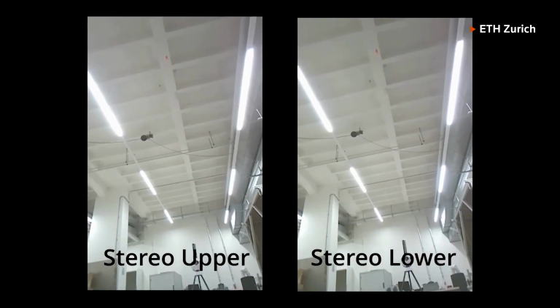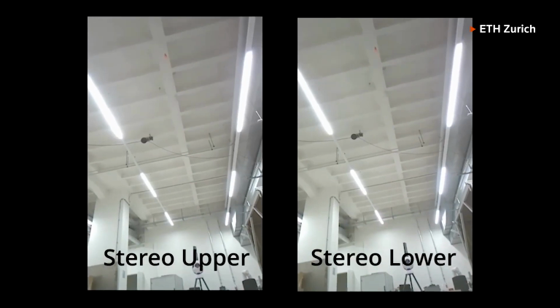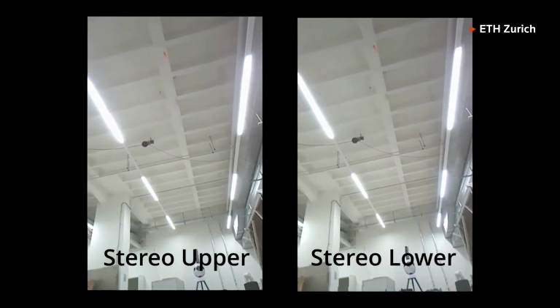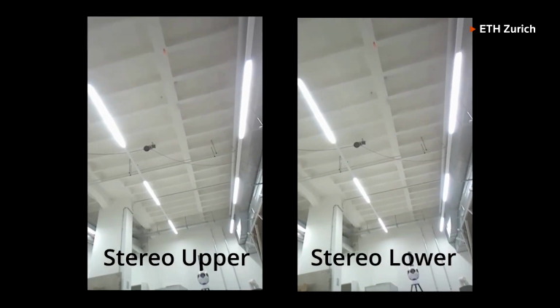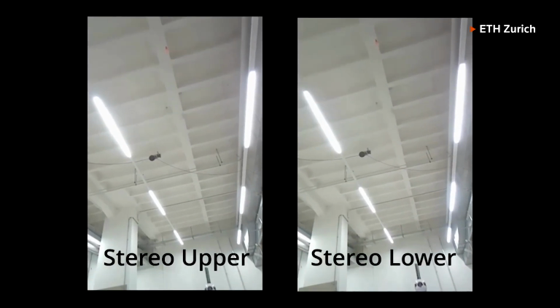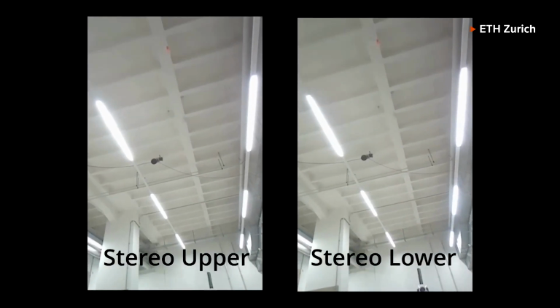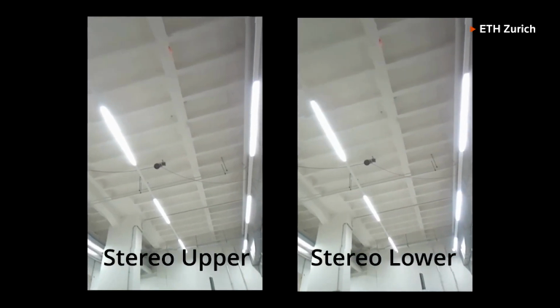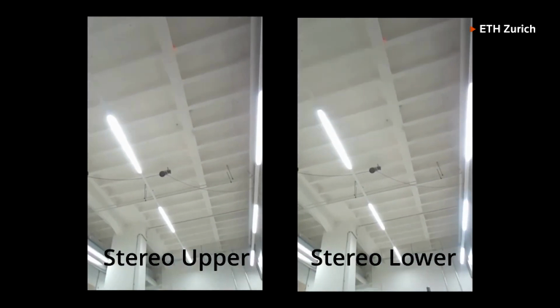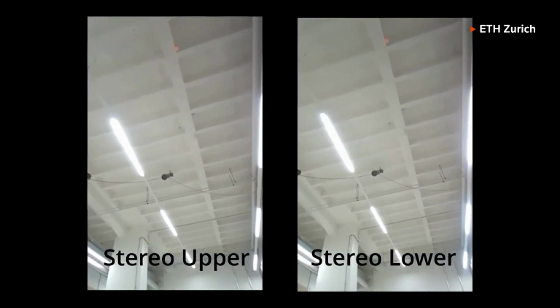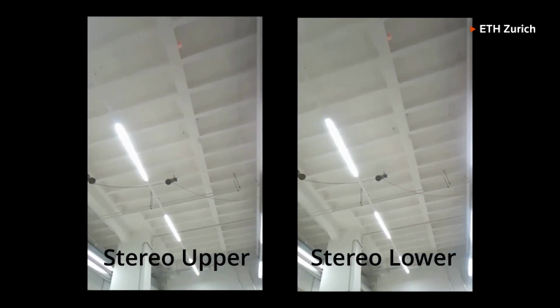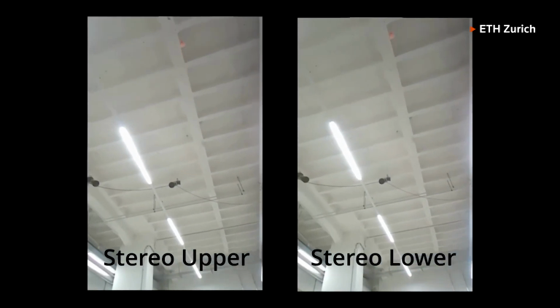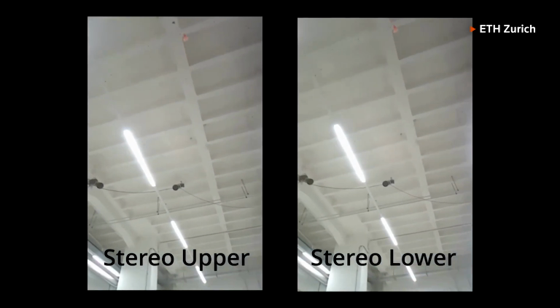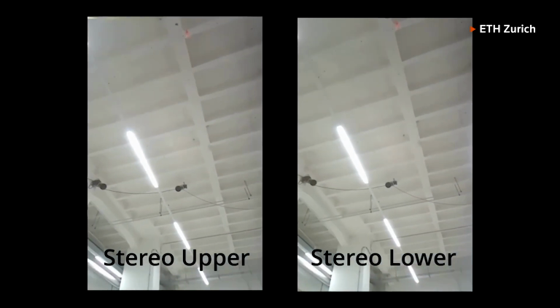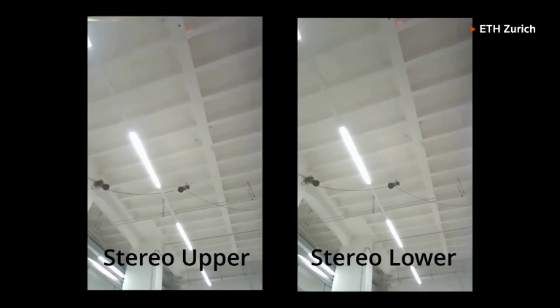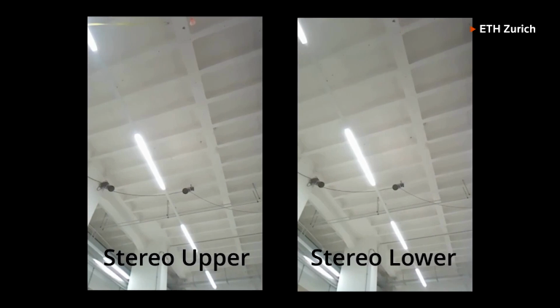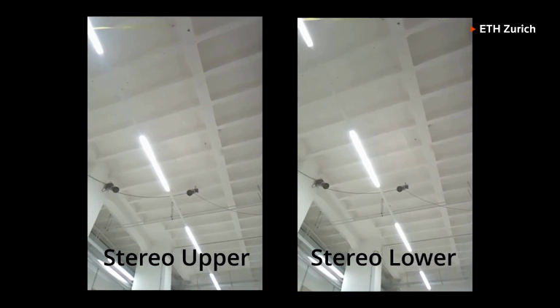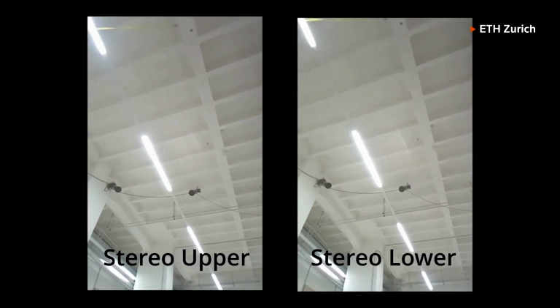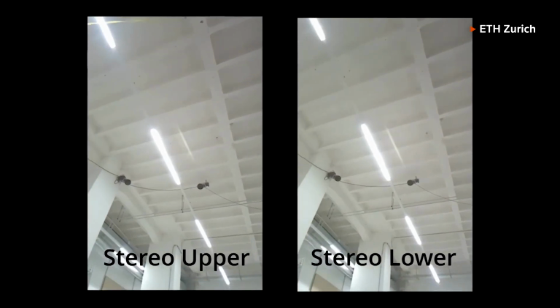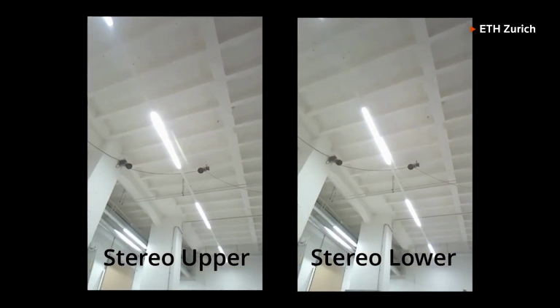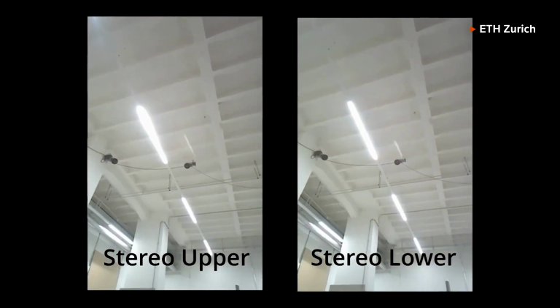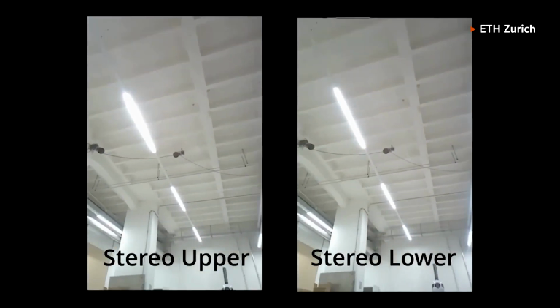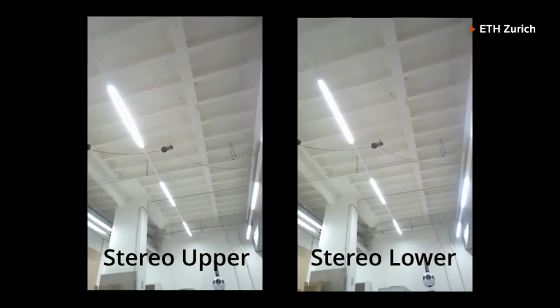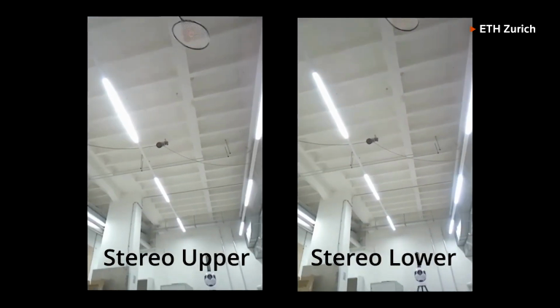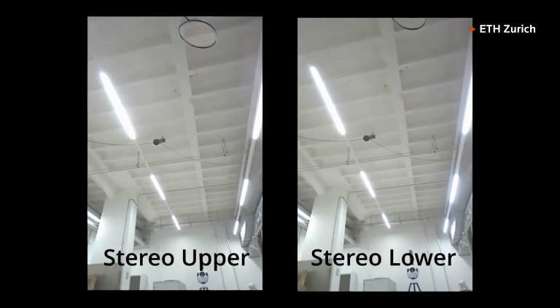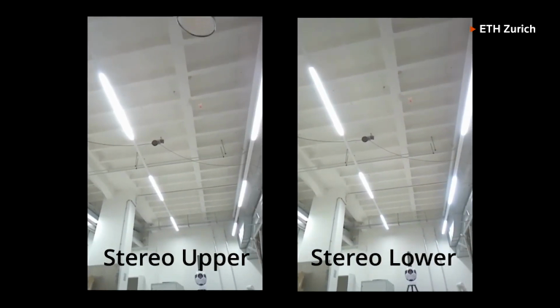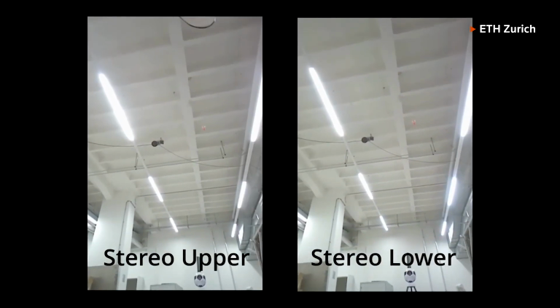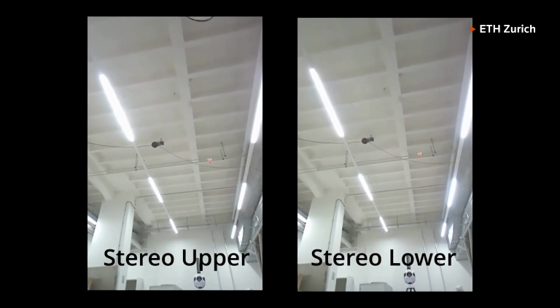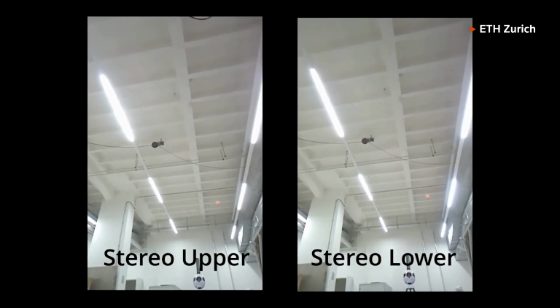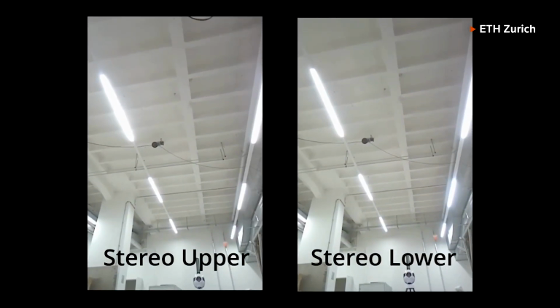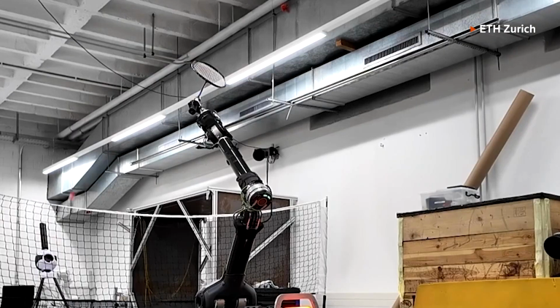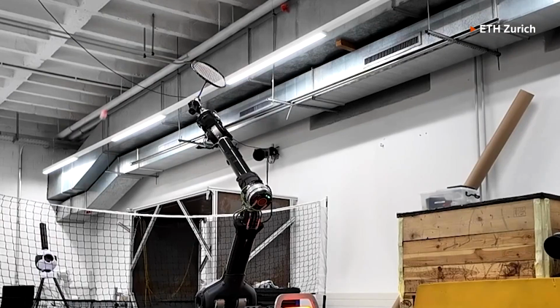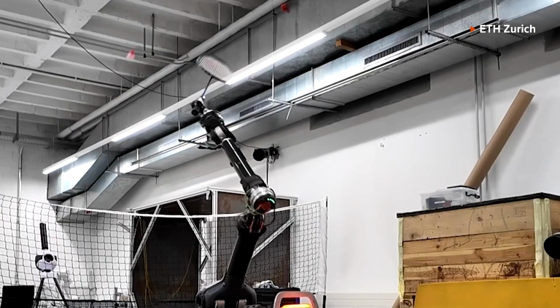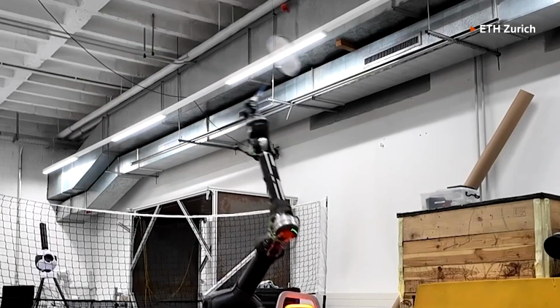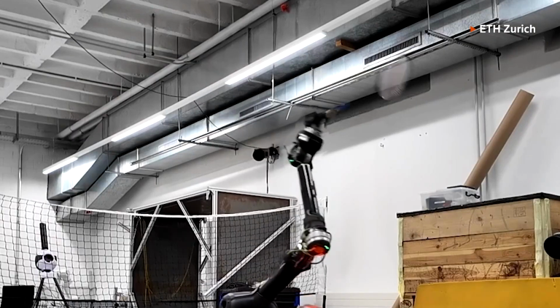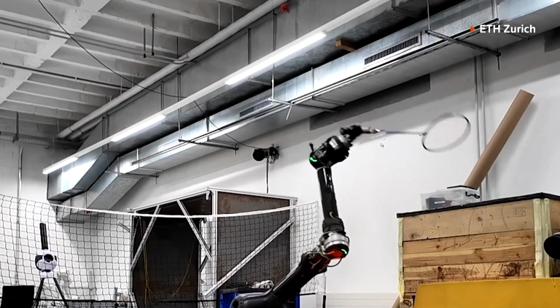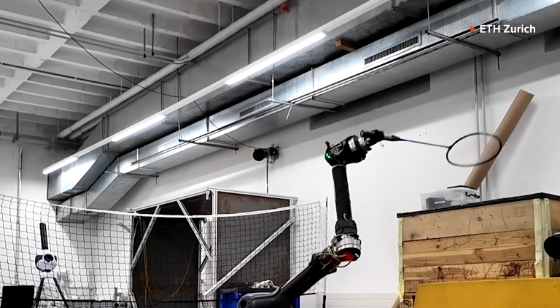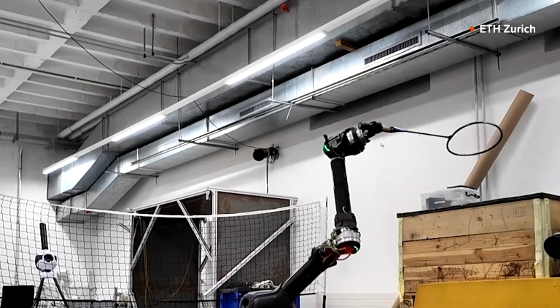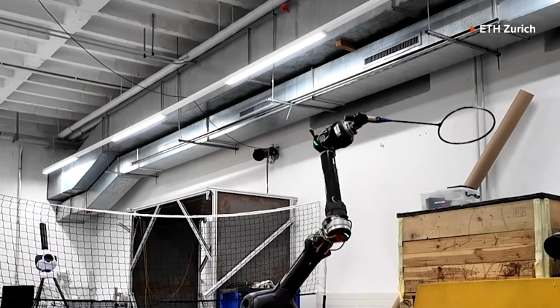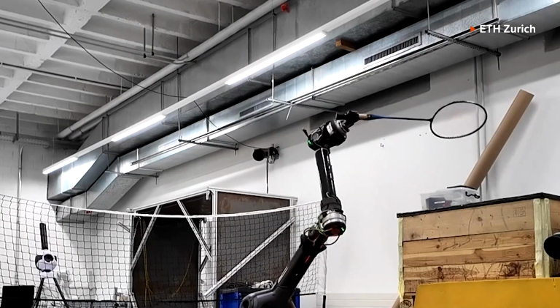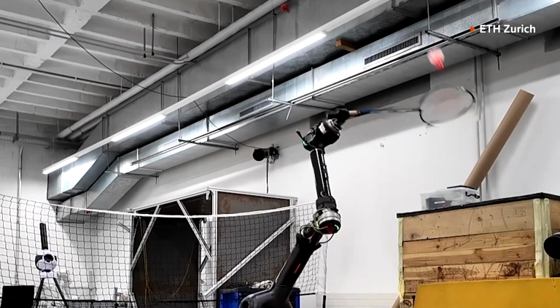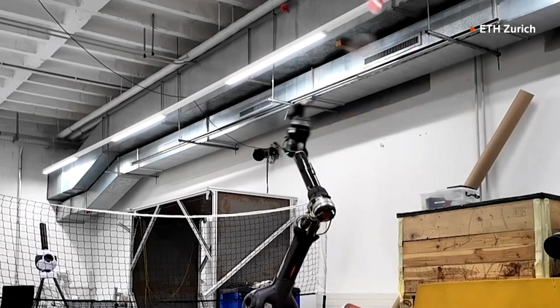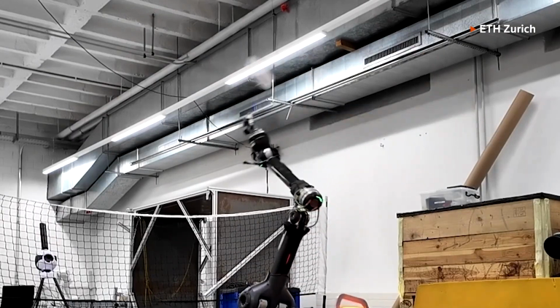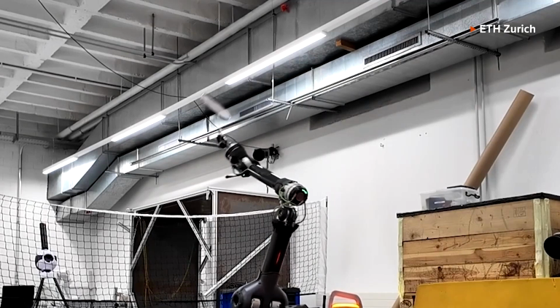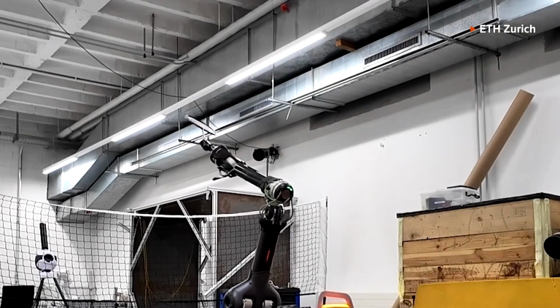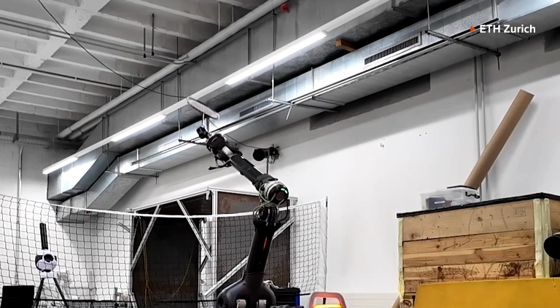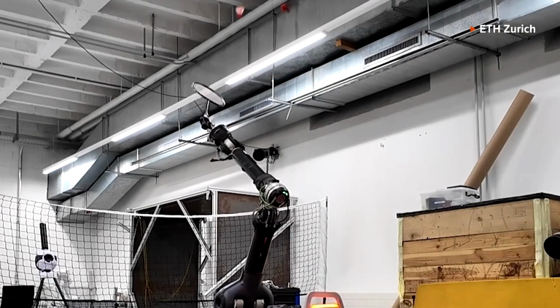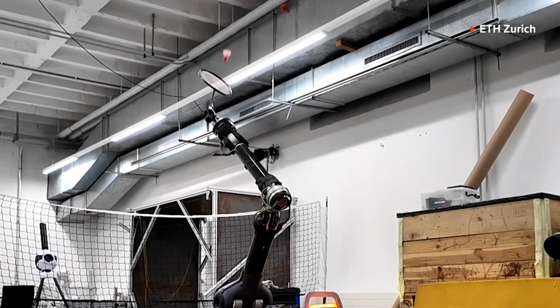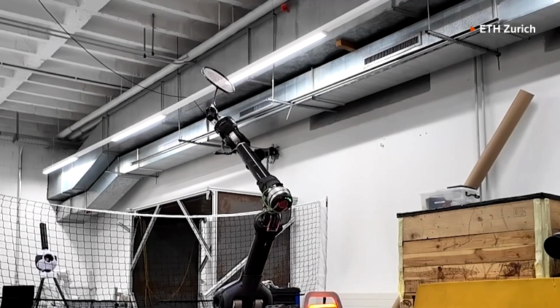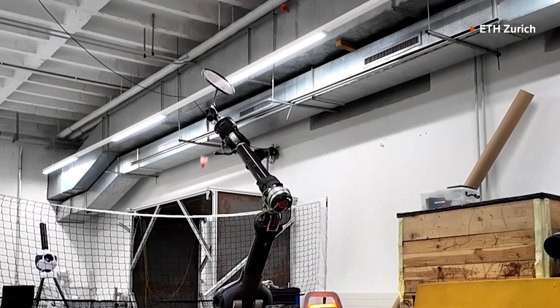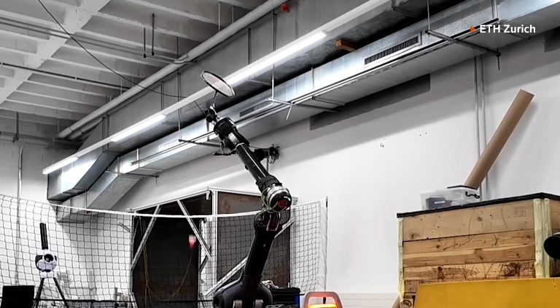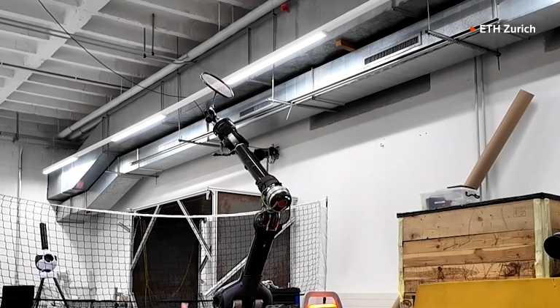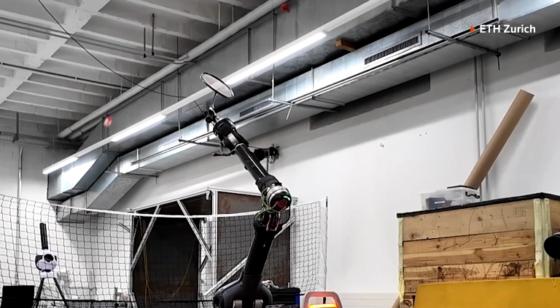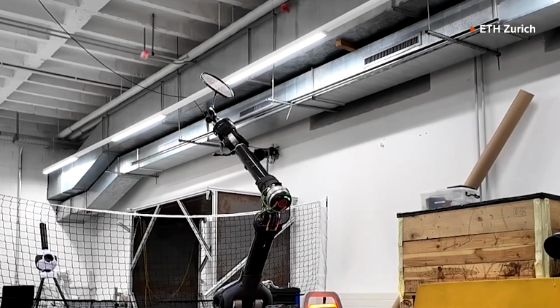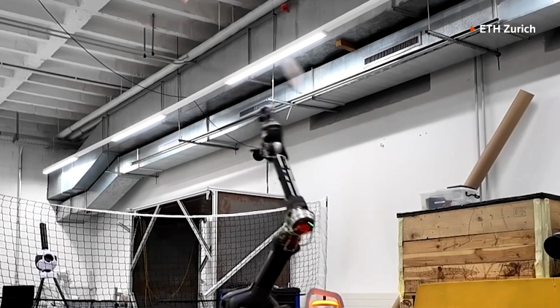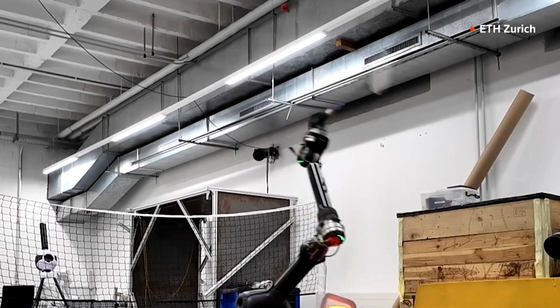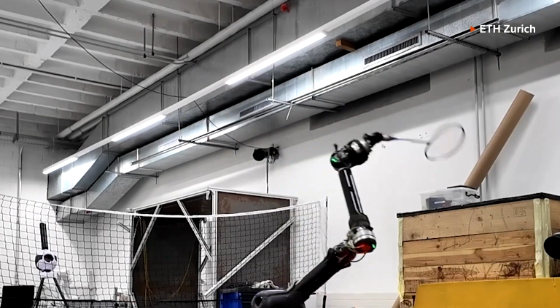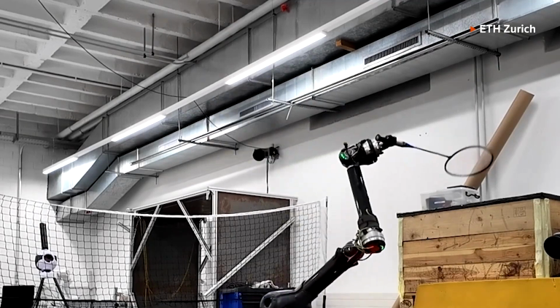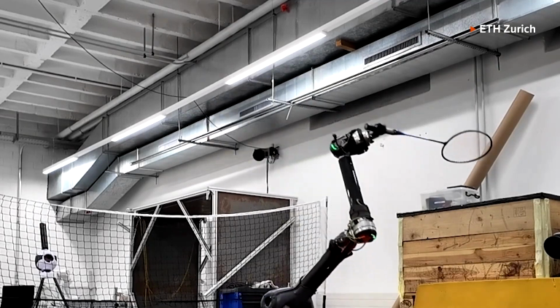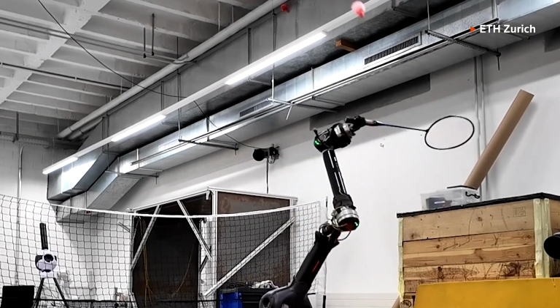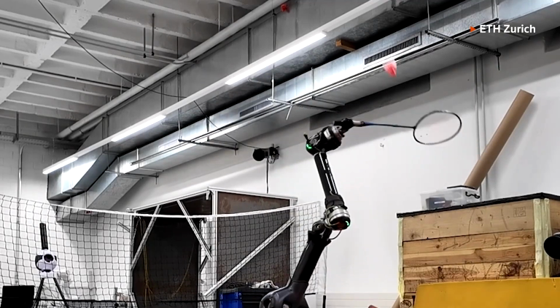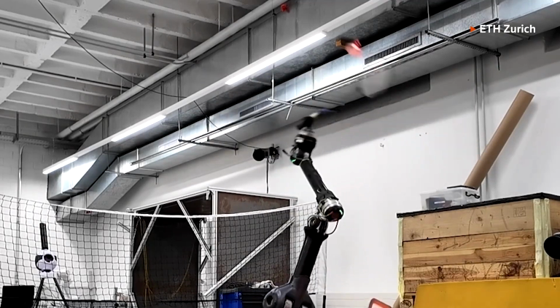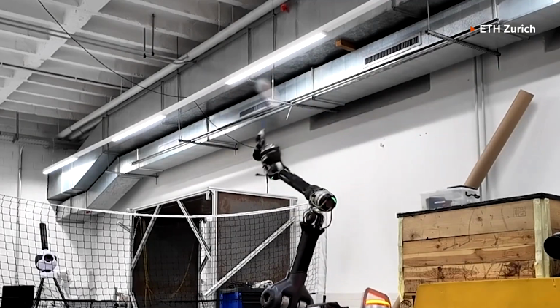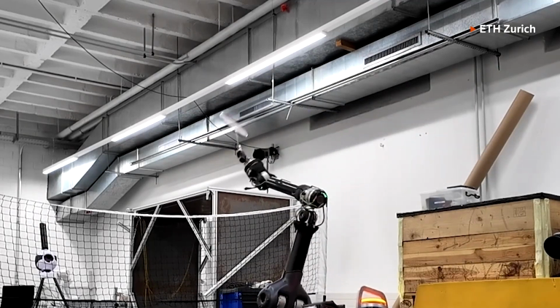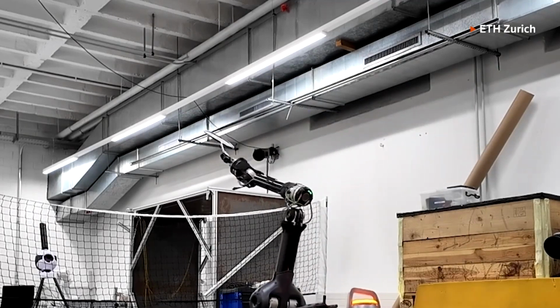Its AI combines vision, movement, and arm control, enabling the robot to track the shuttlecock and hit it accurately.